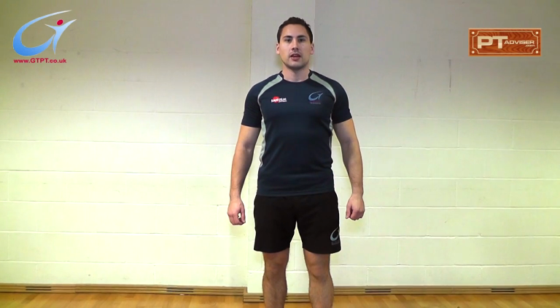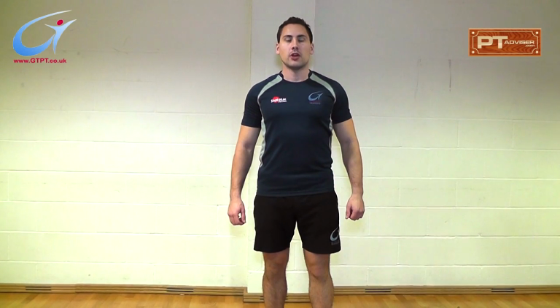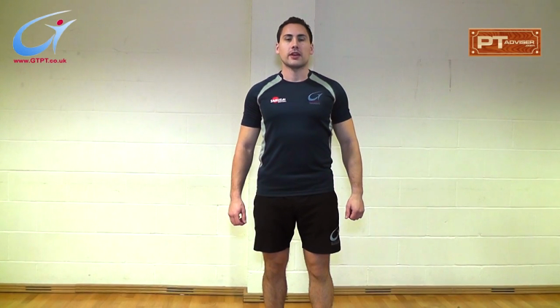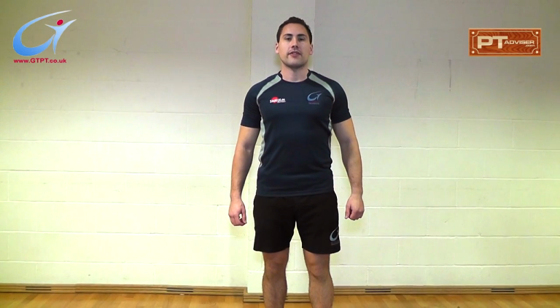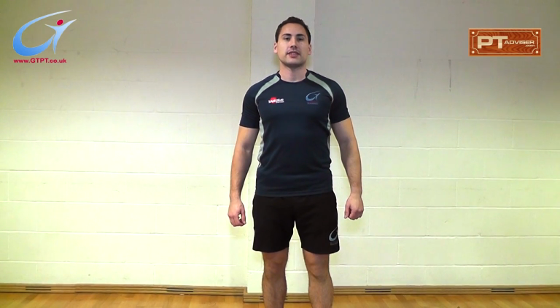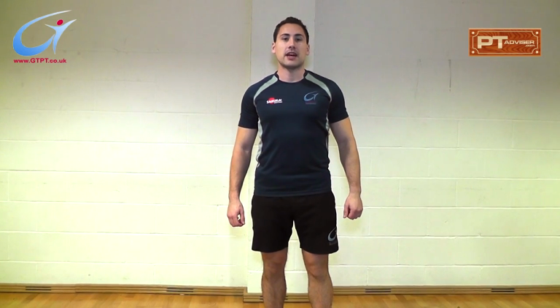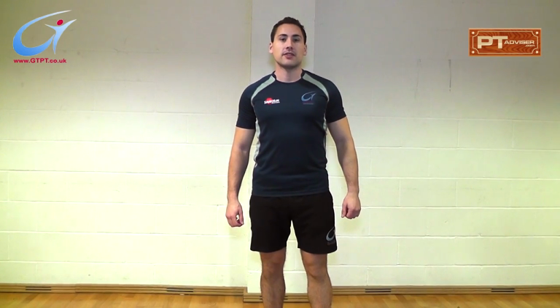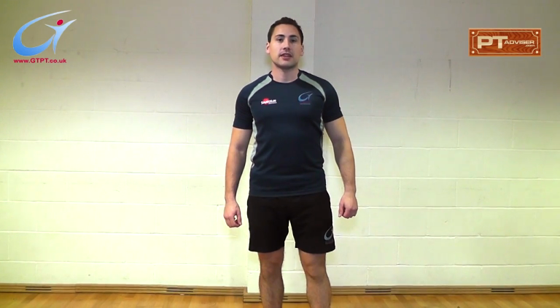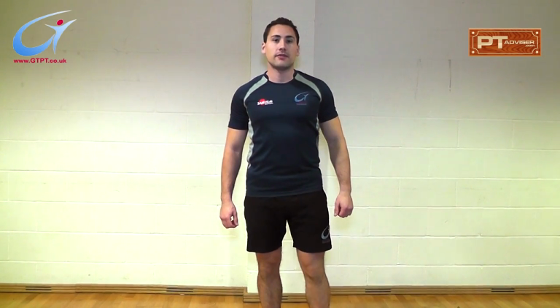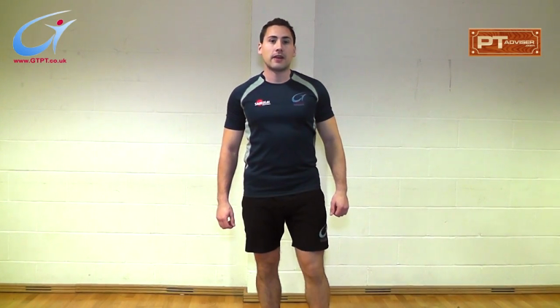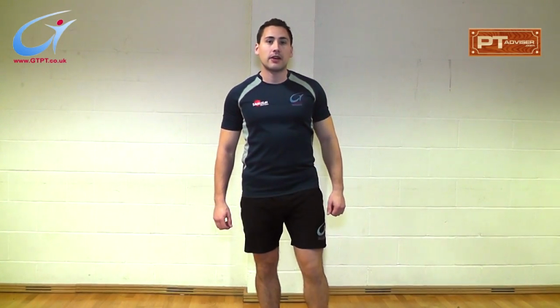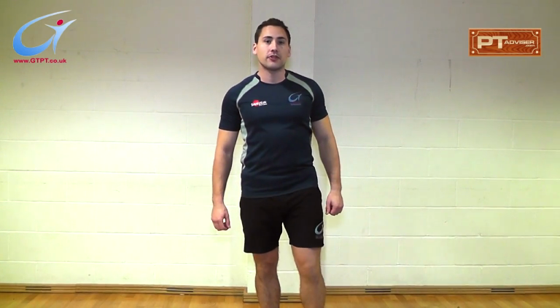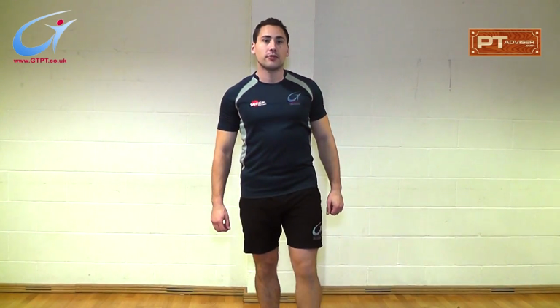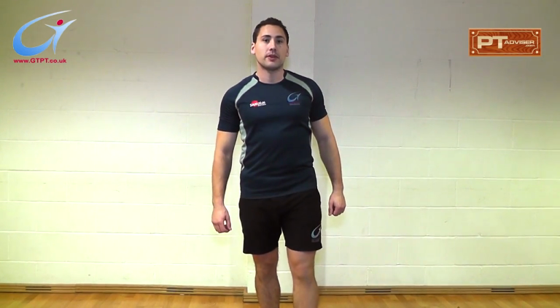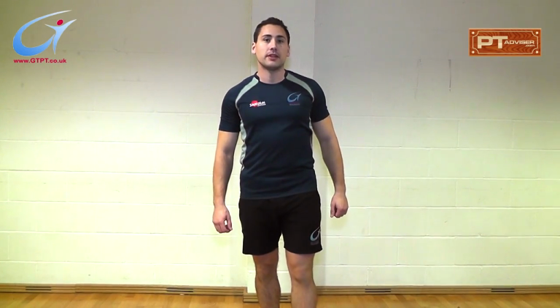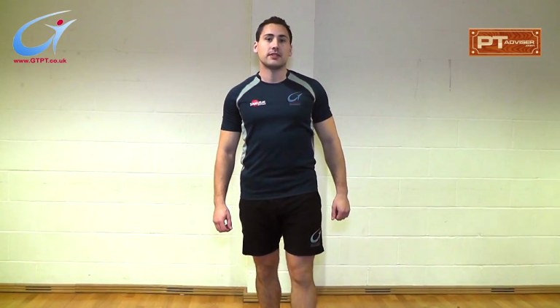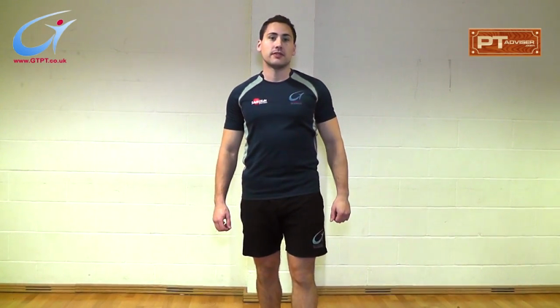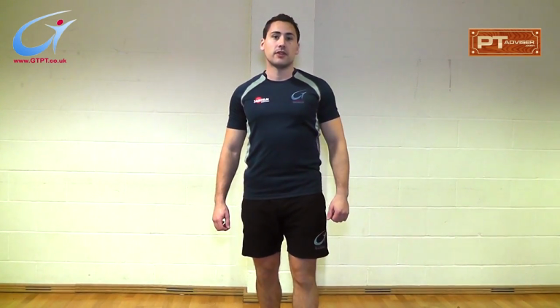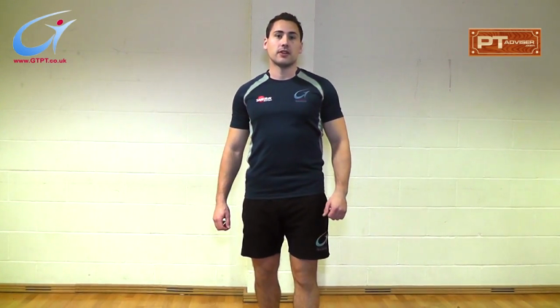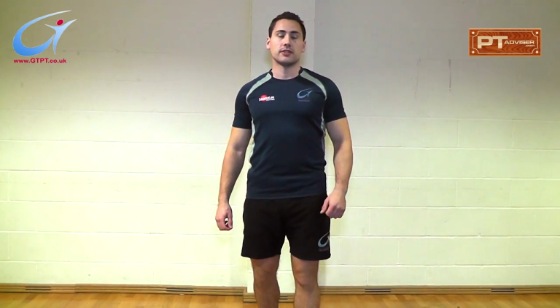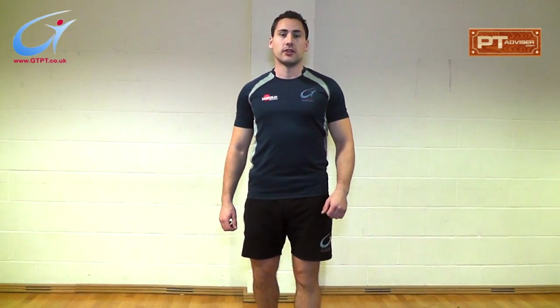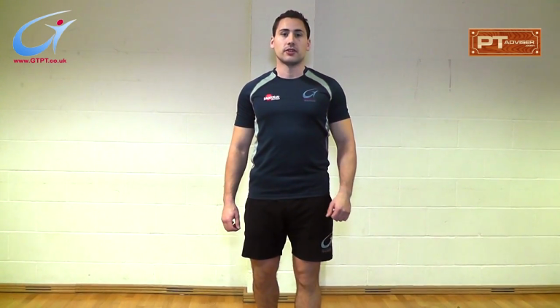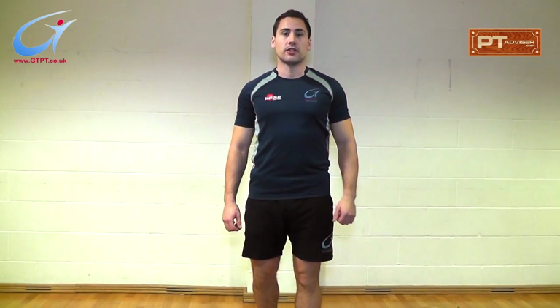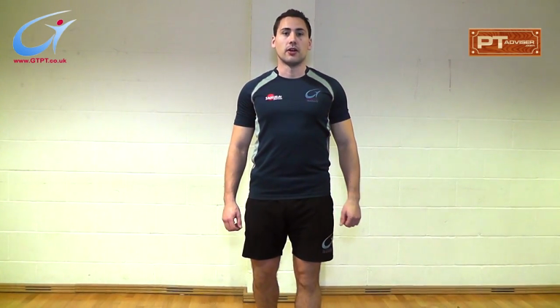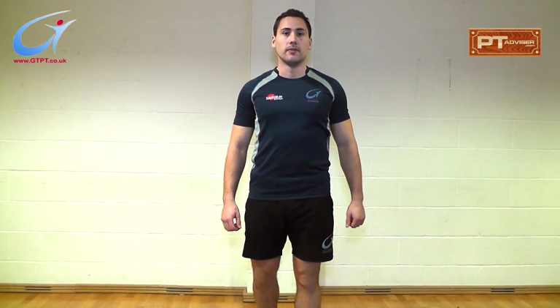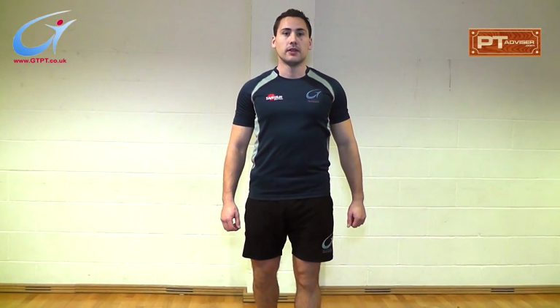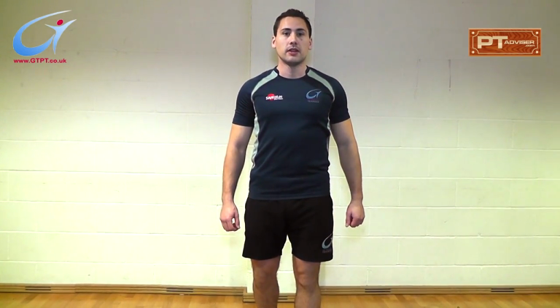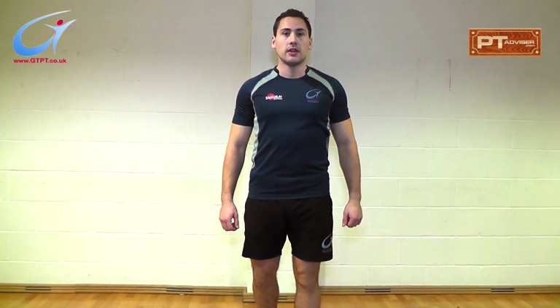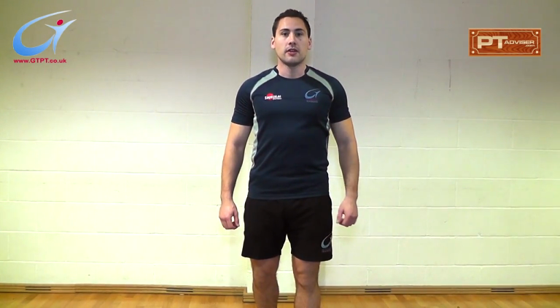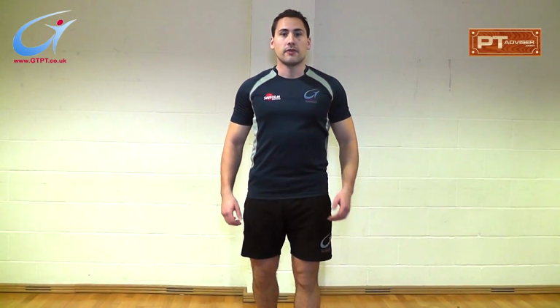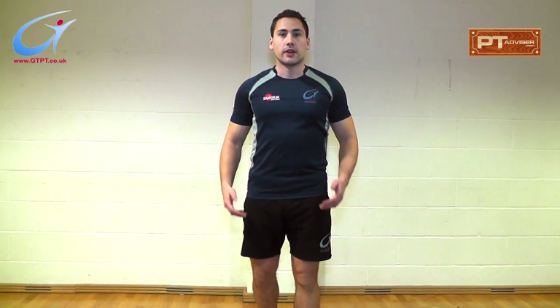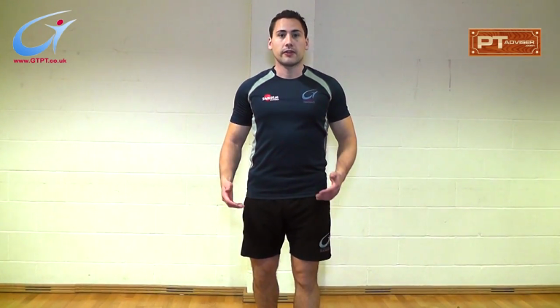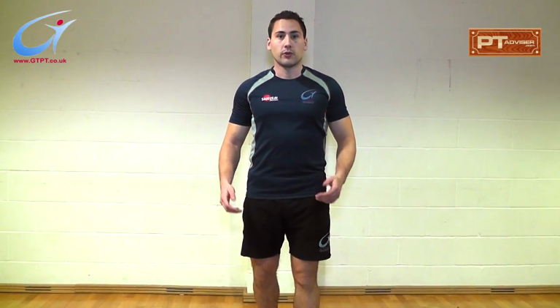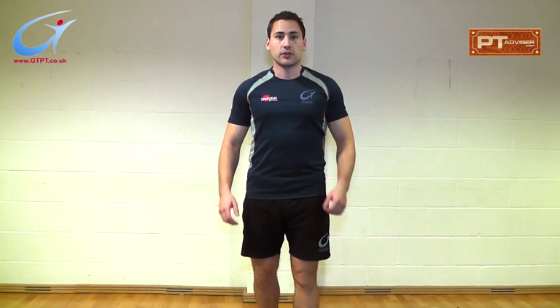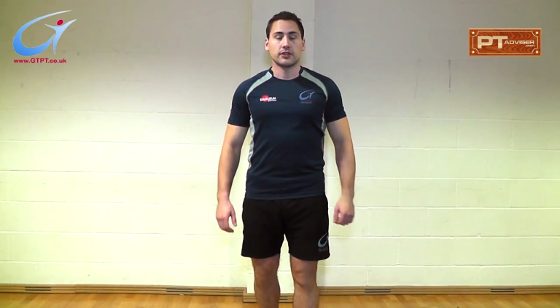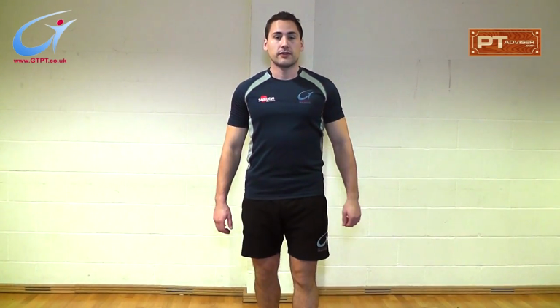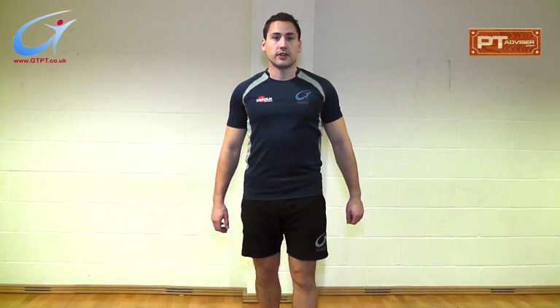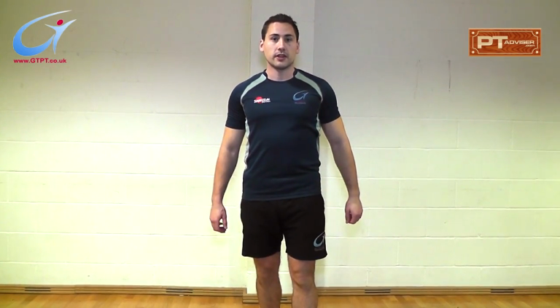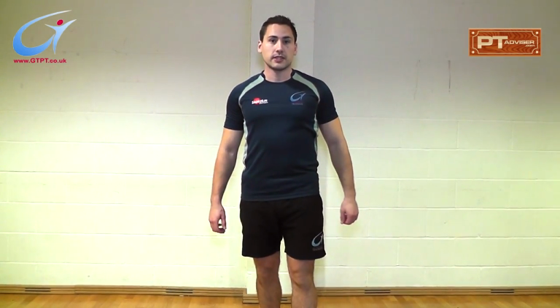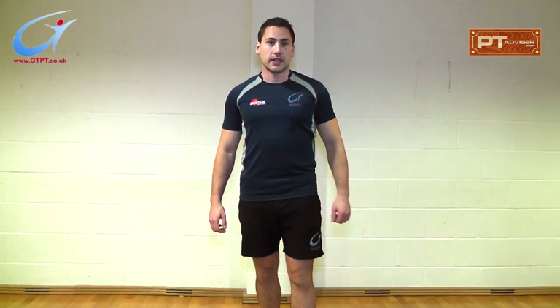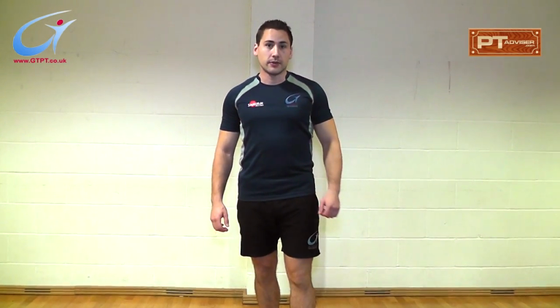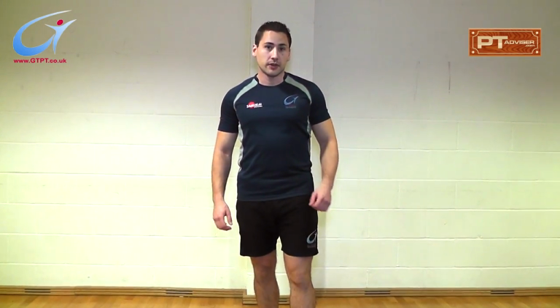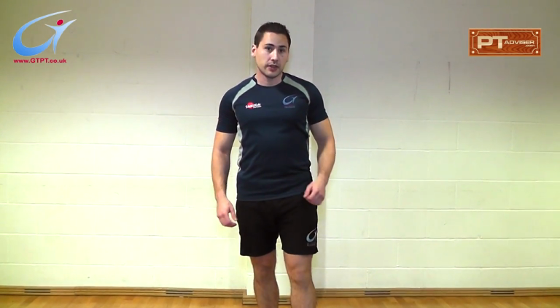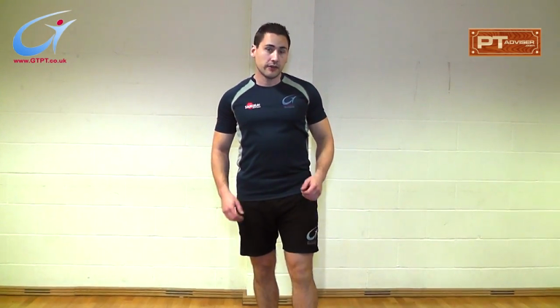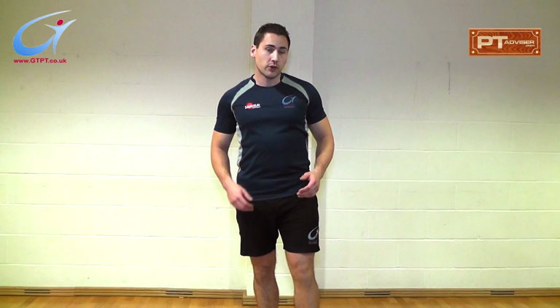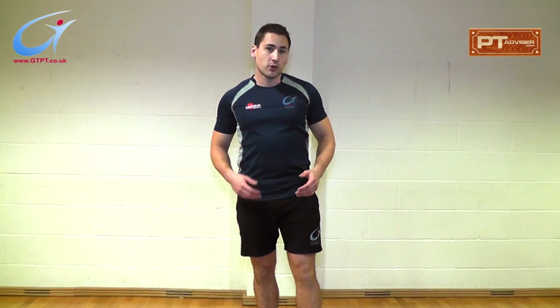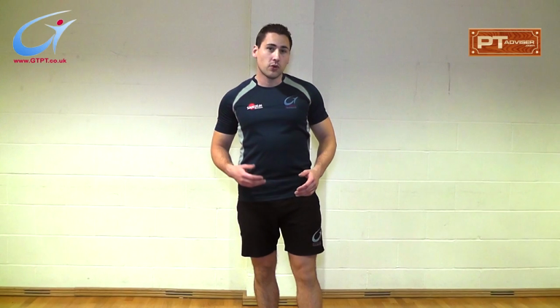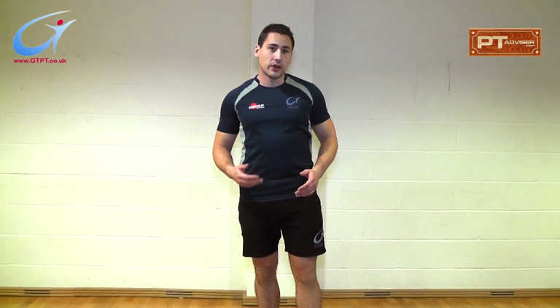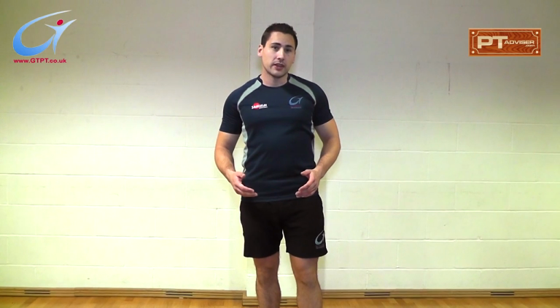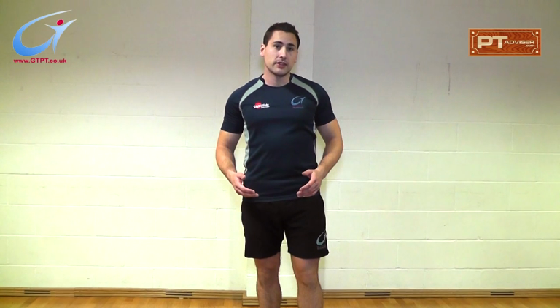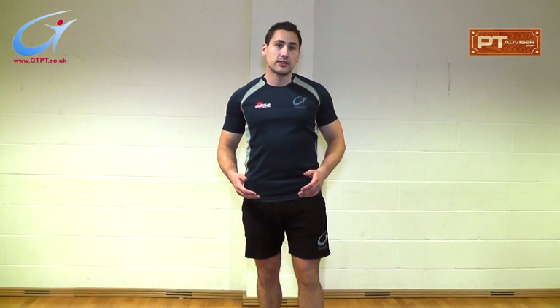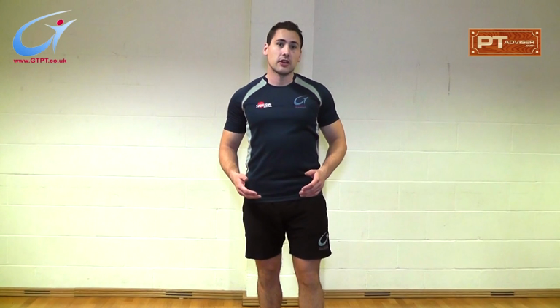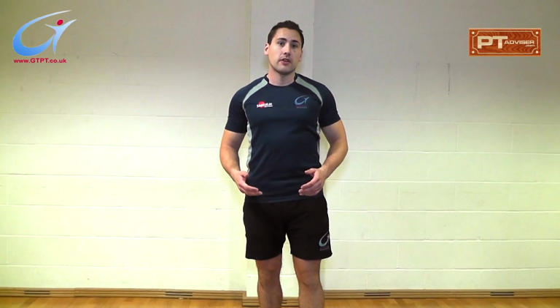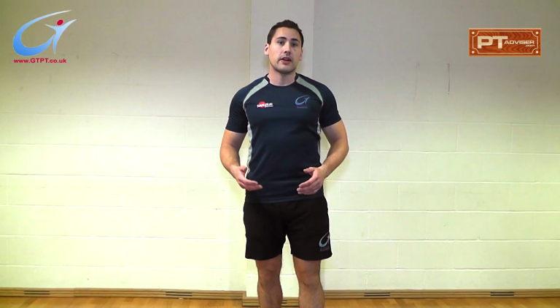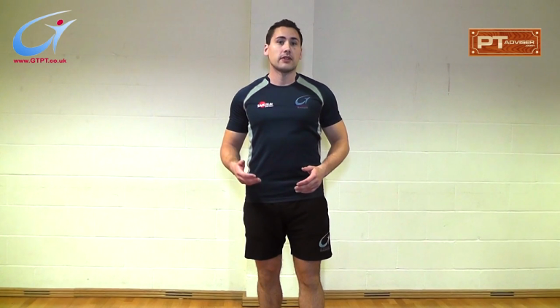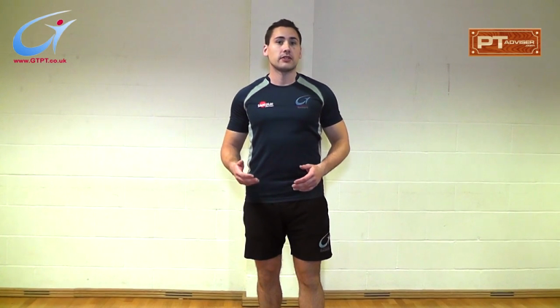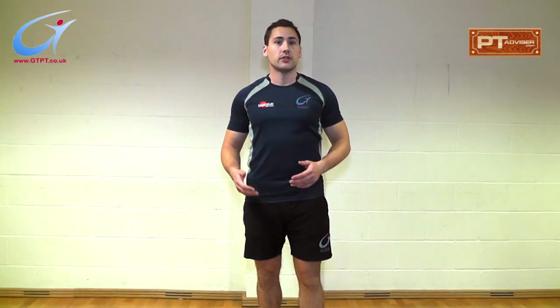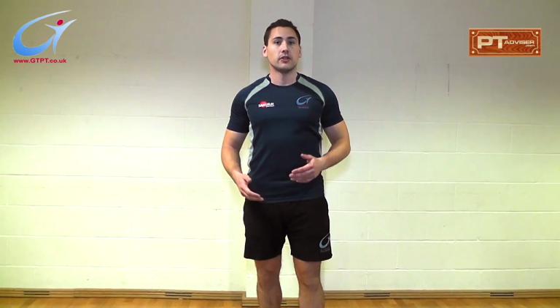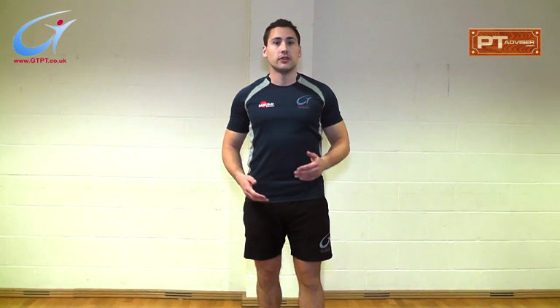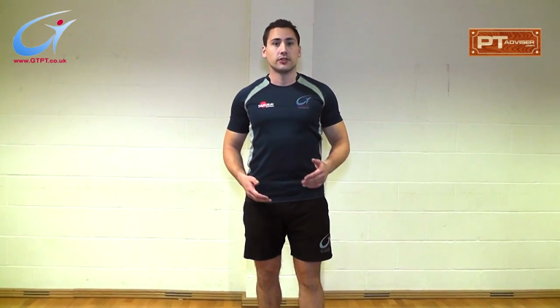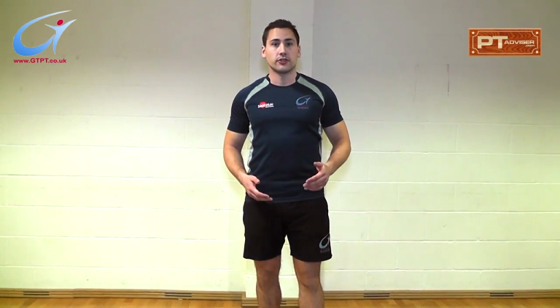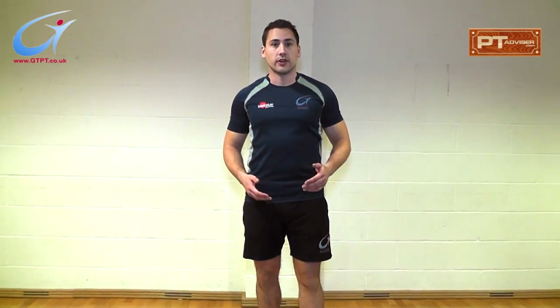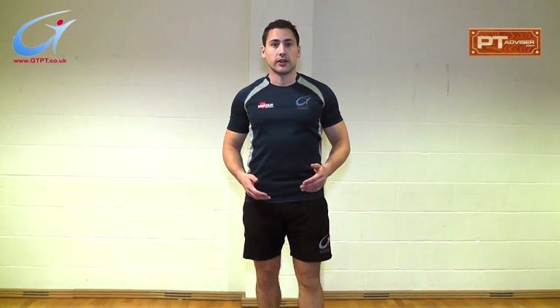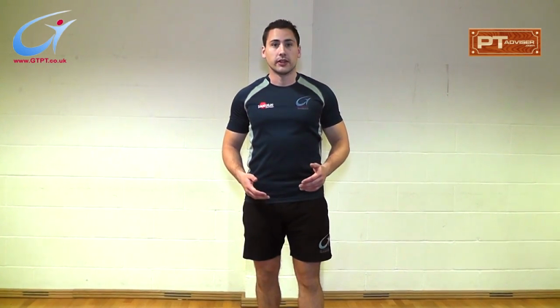Hello, I'm Gavin Townsend, founder of ptadvisor.com. Thank you for watching this video today. I'm going to give you a quick insight into how to do a lunge correctly.